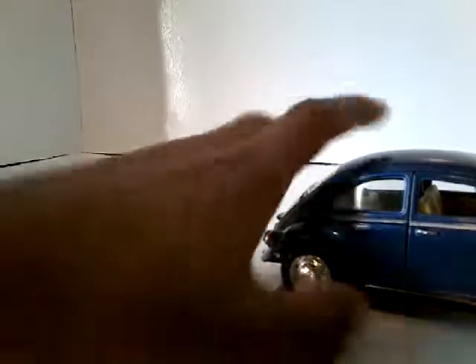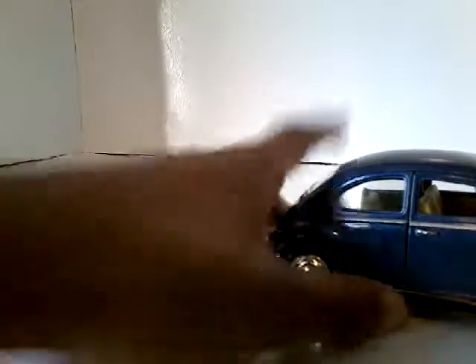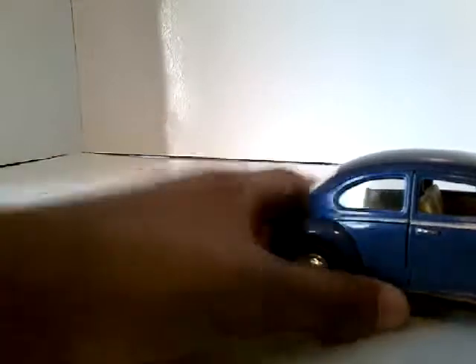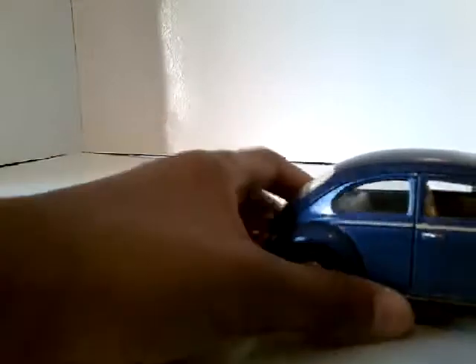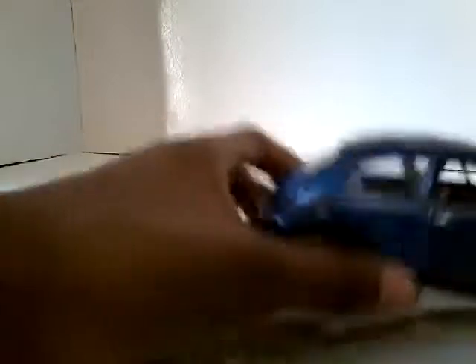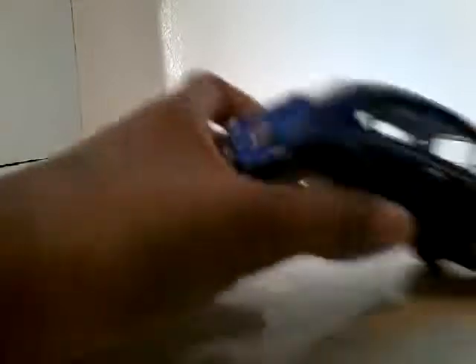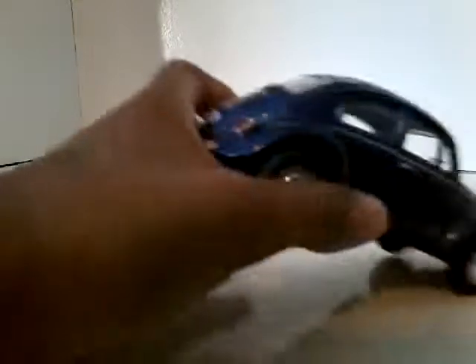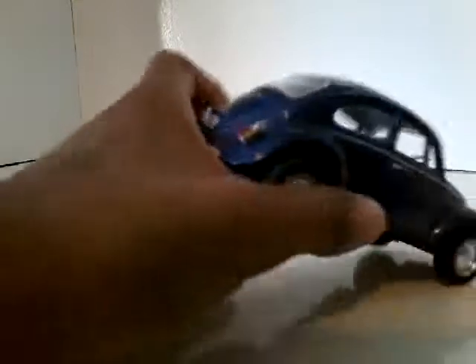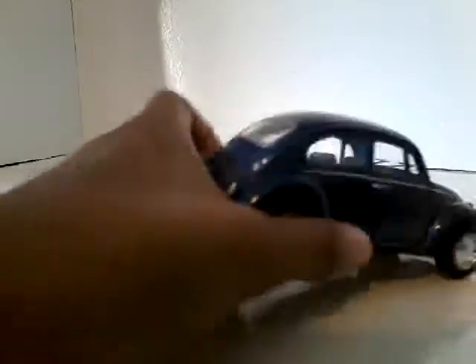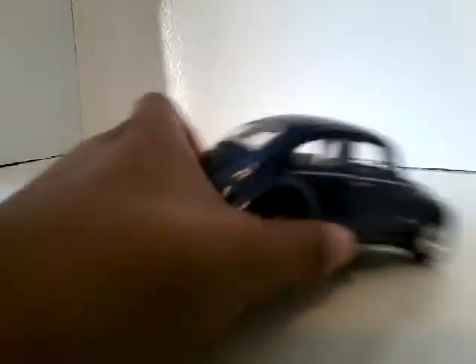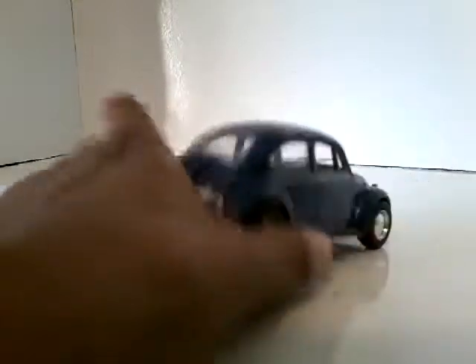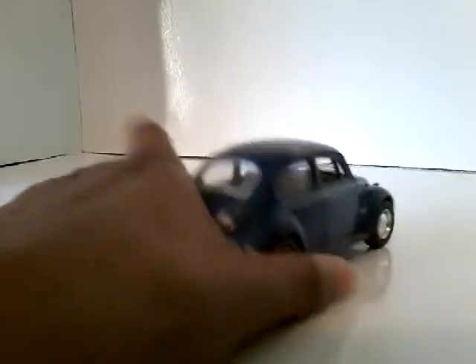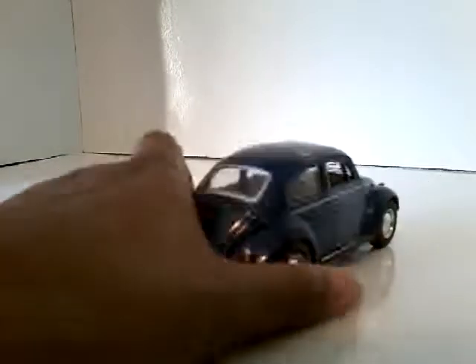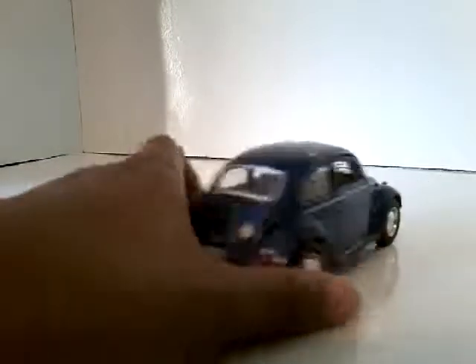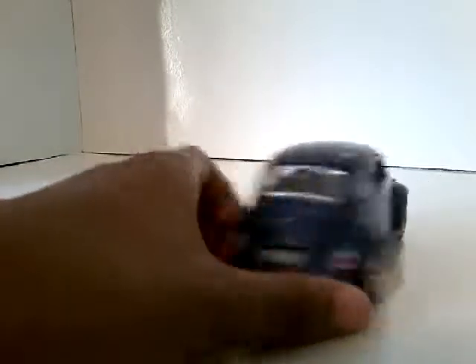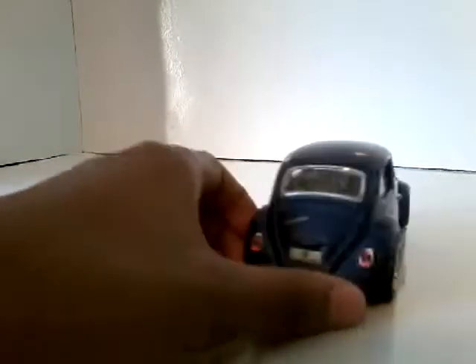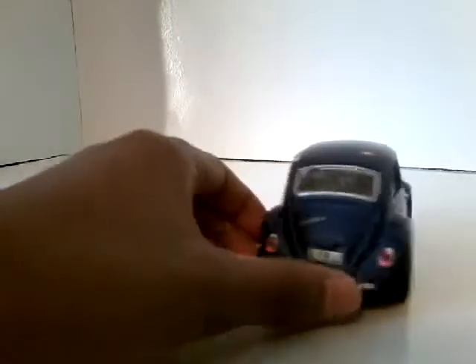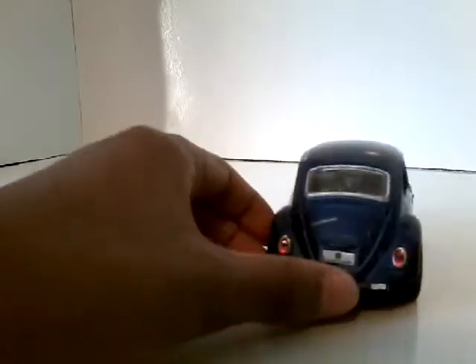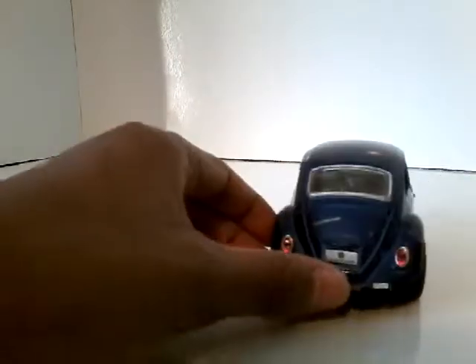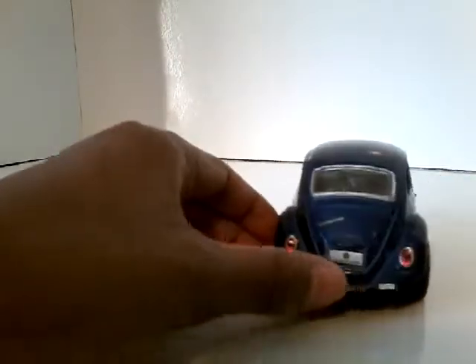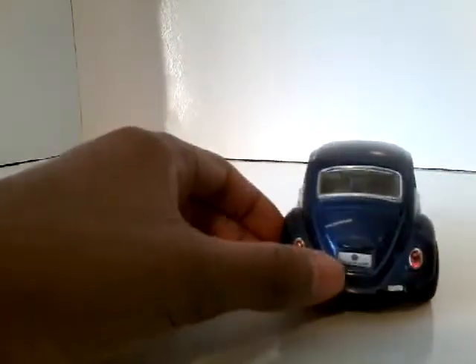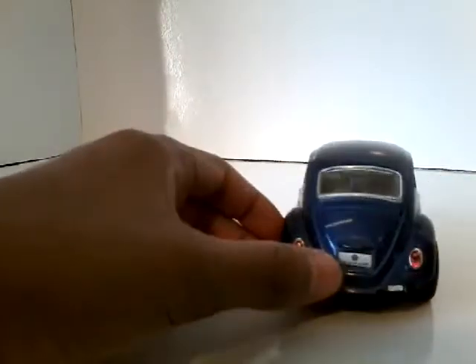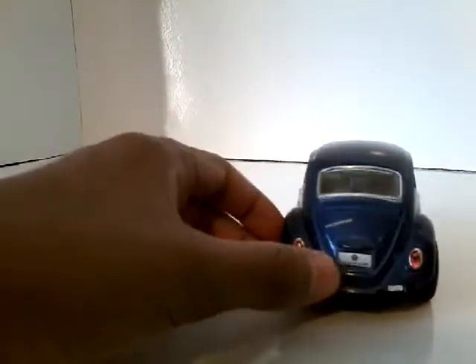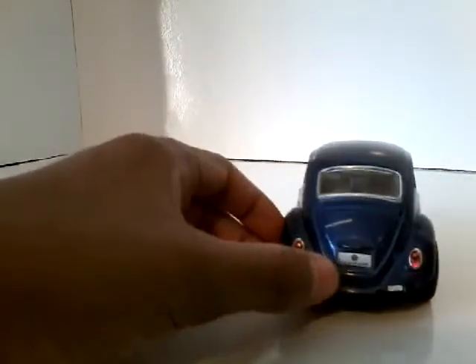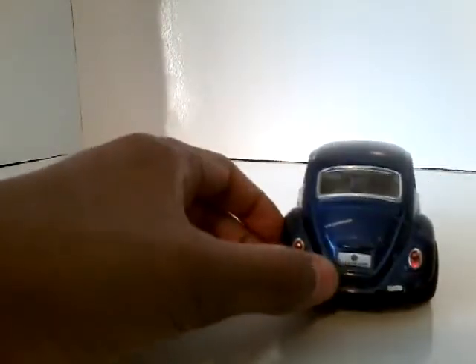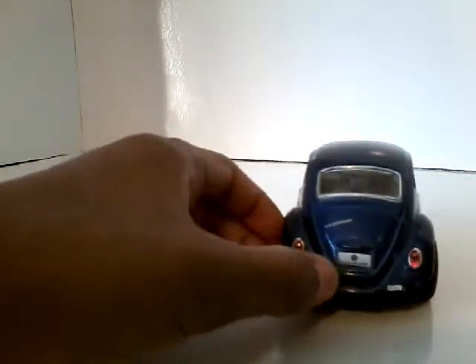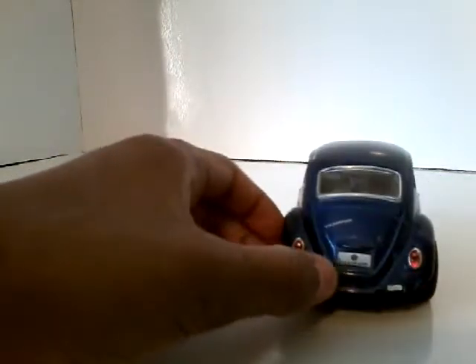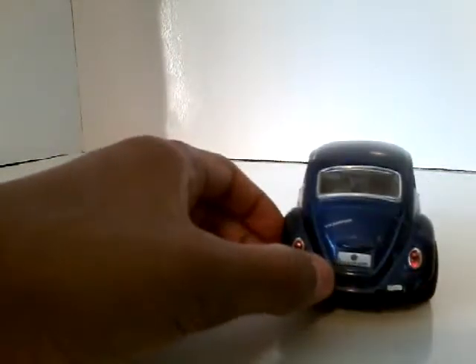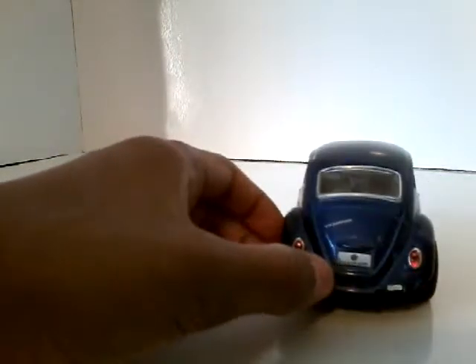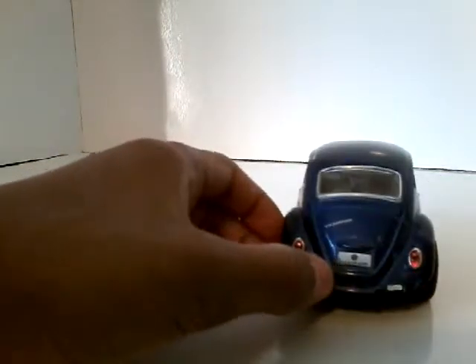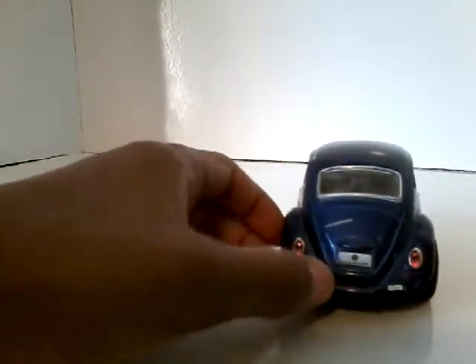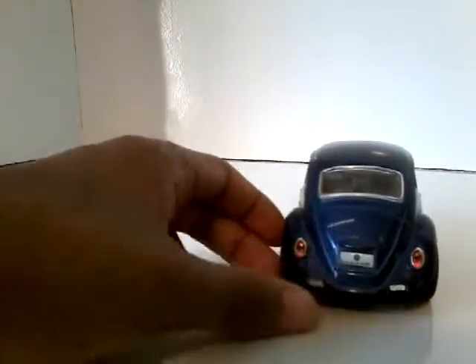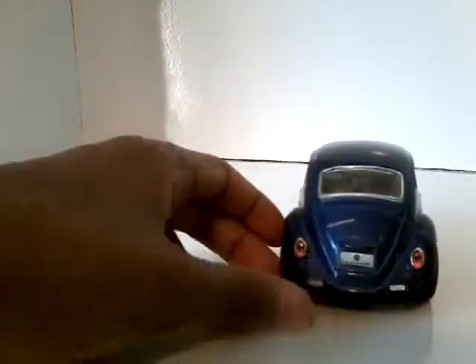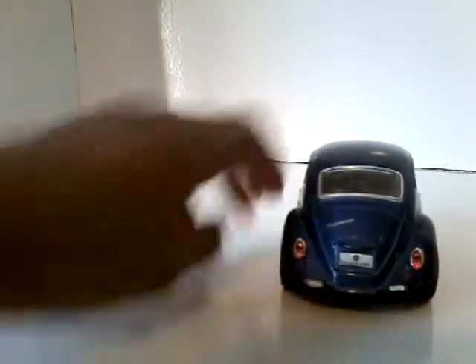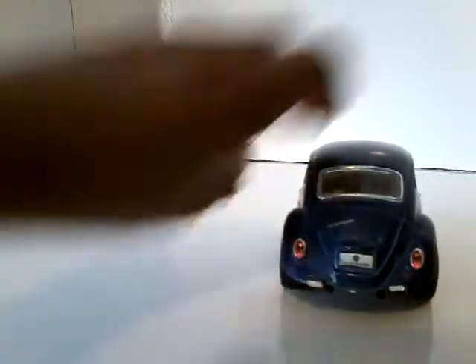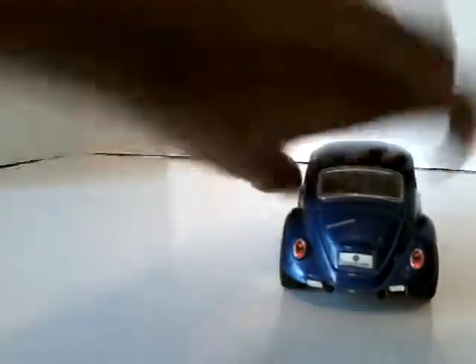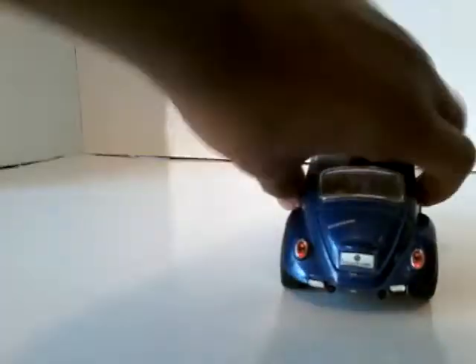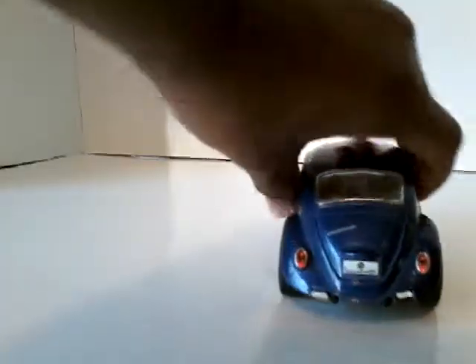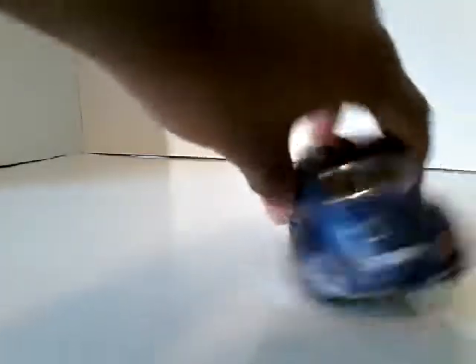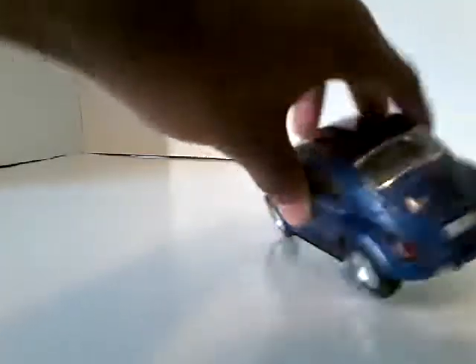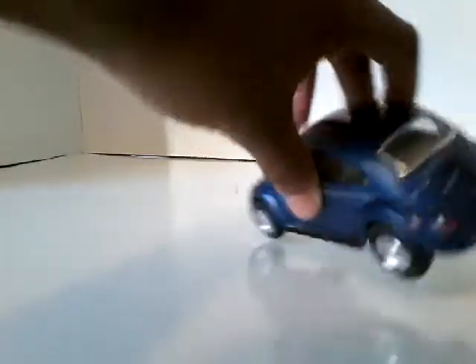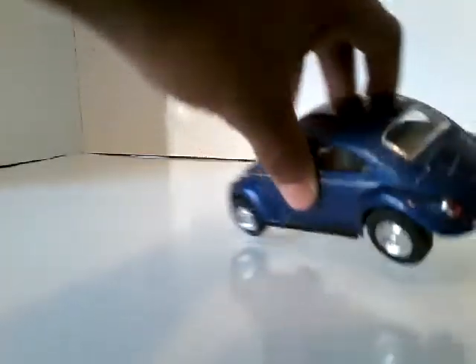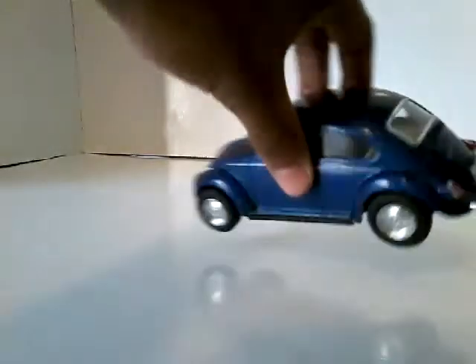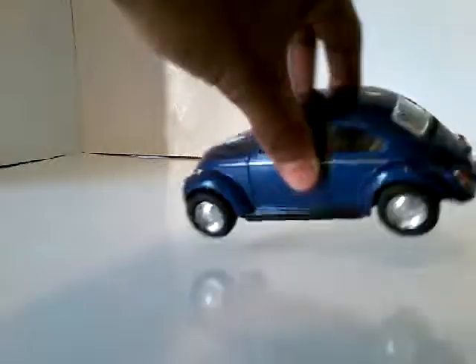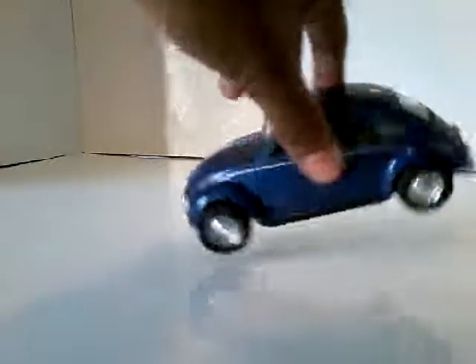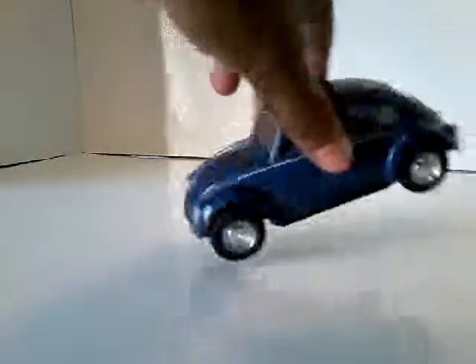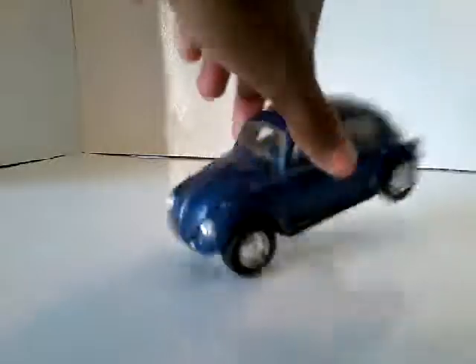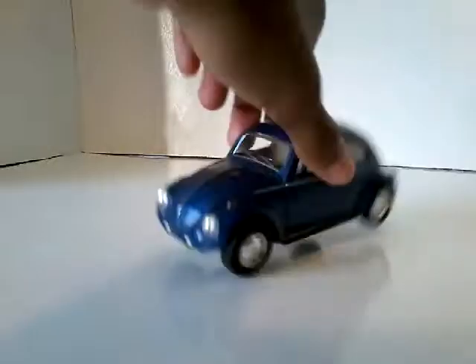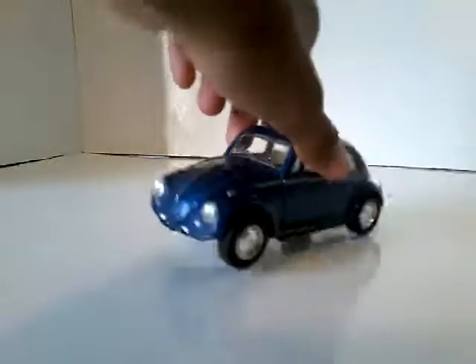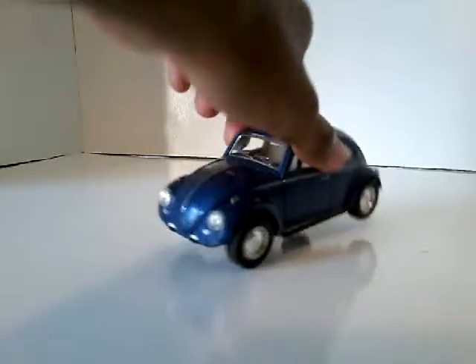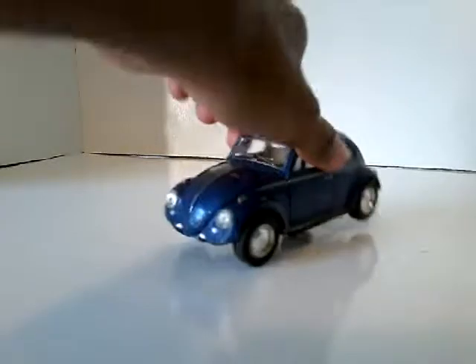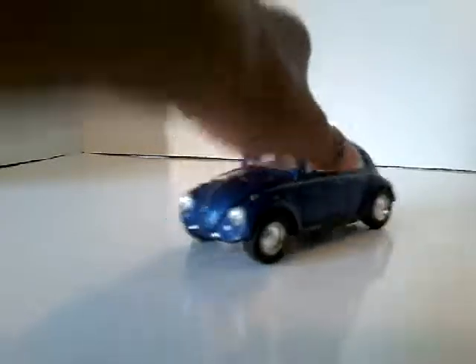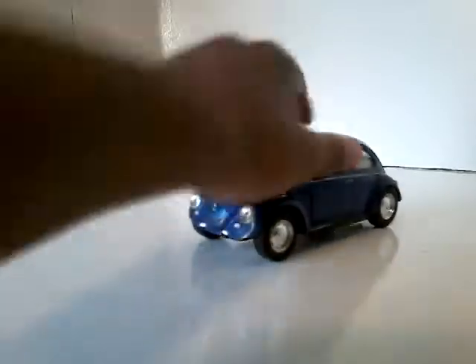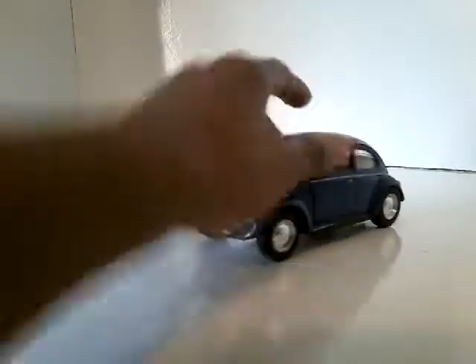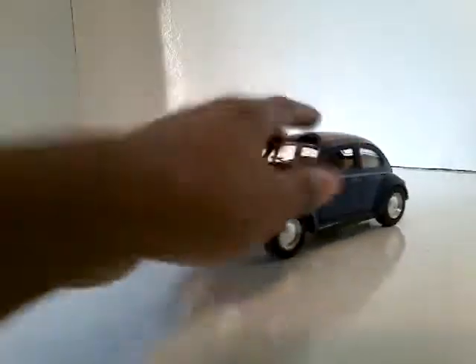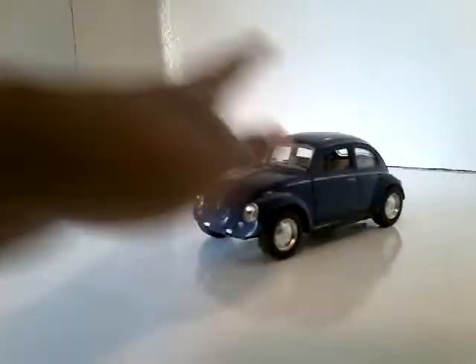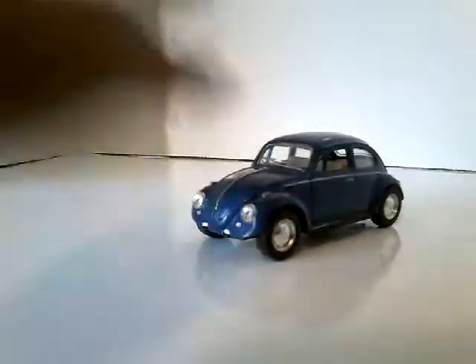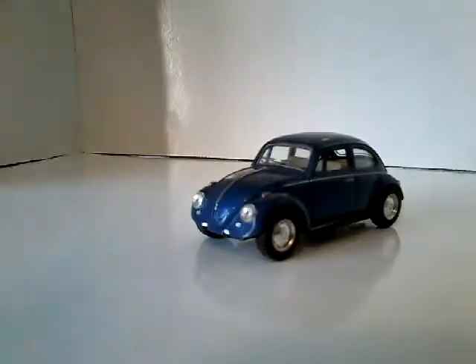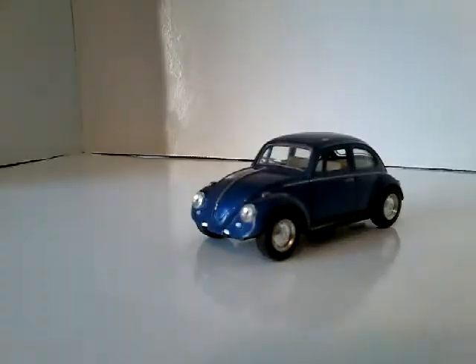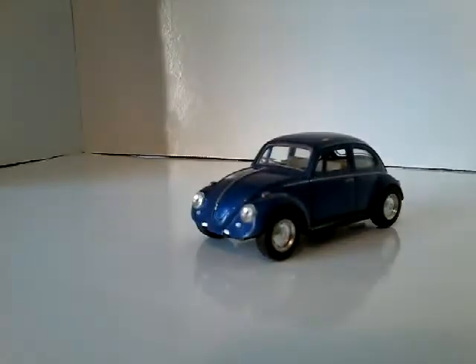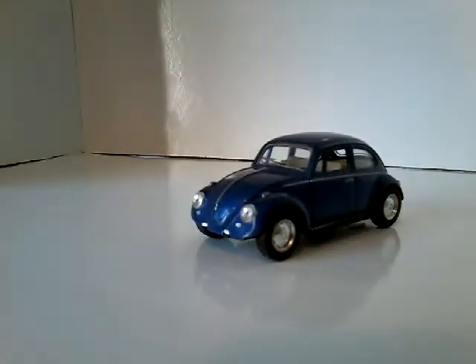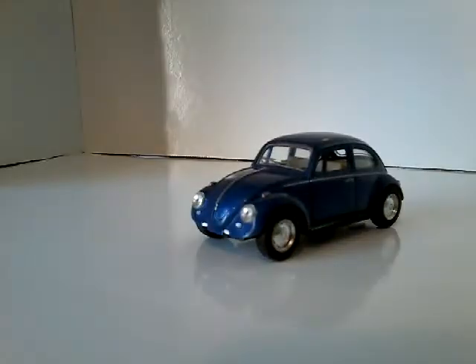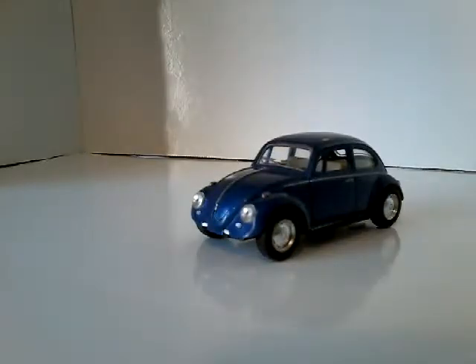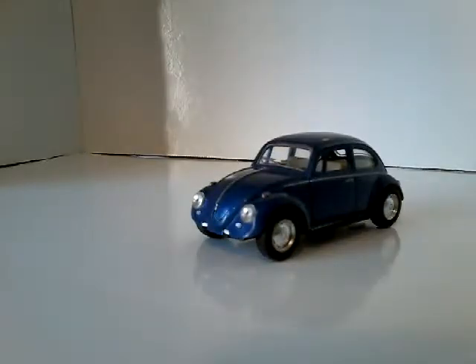And that'll be it for this Volkswagen Beetle. Bye guys!